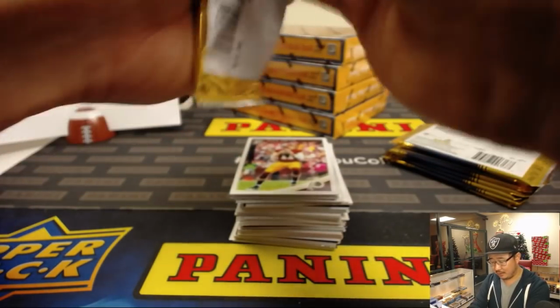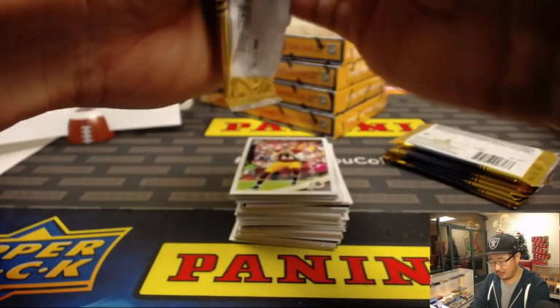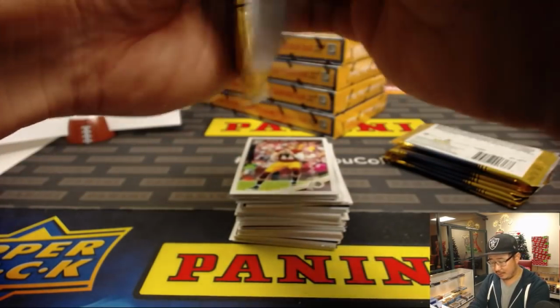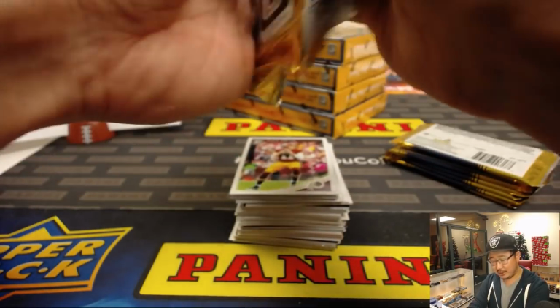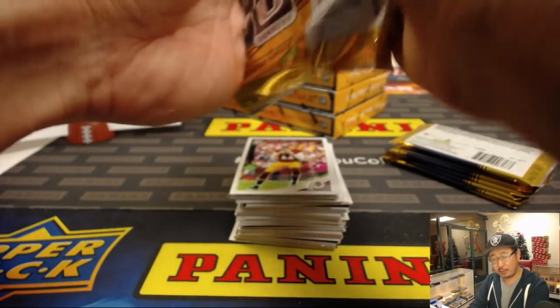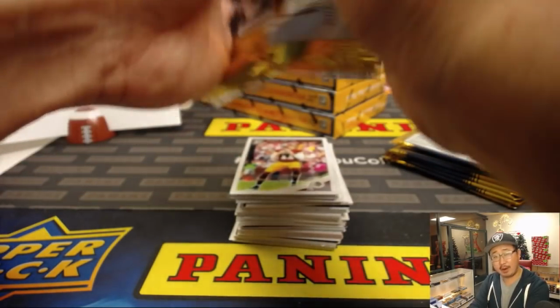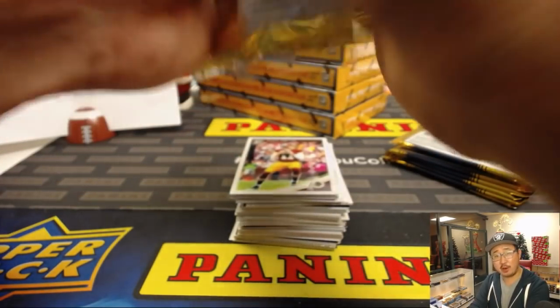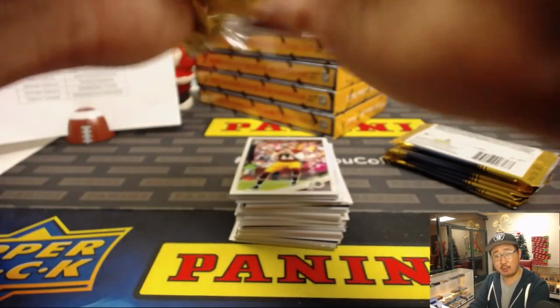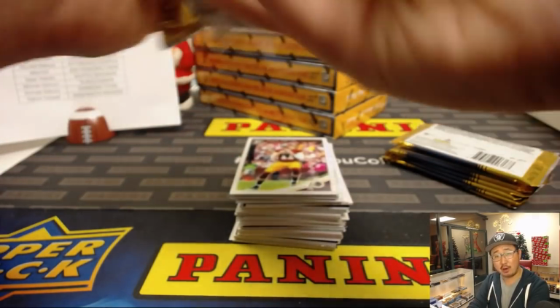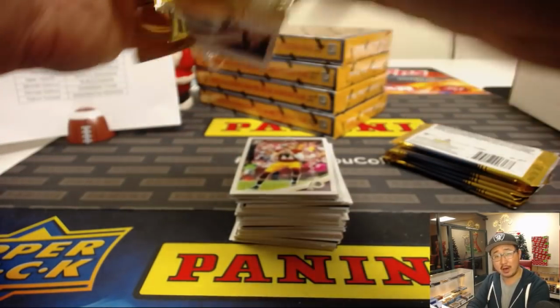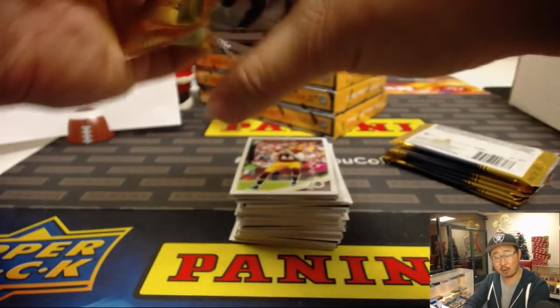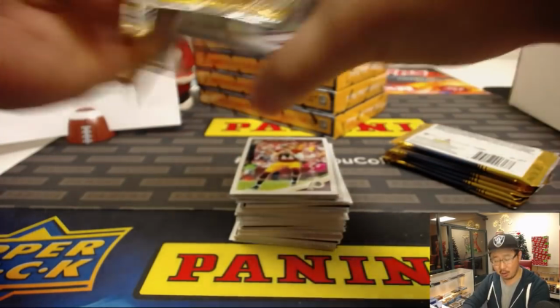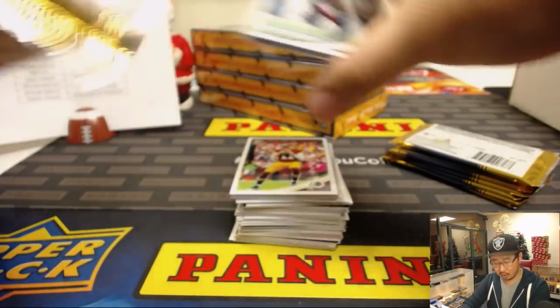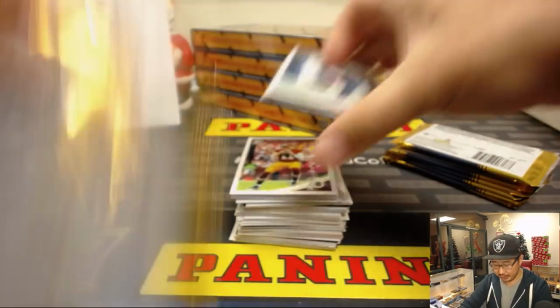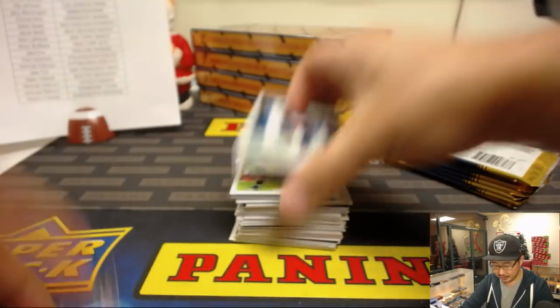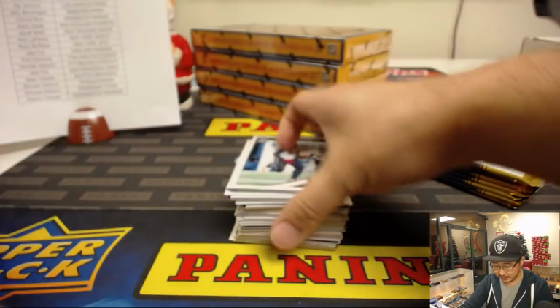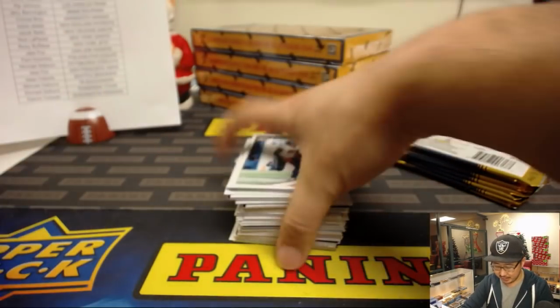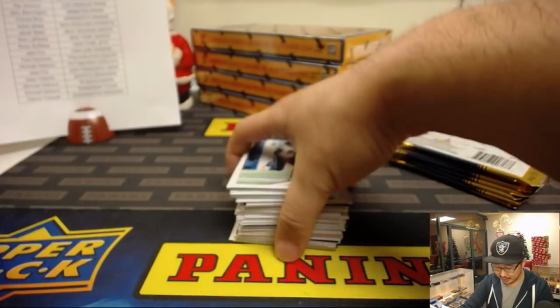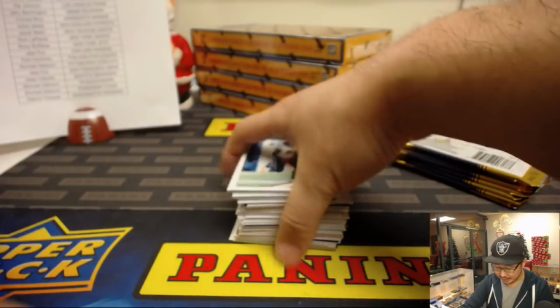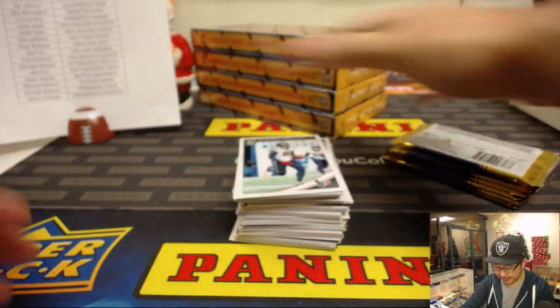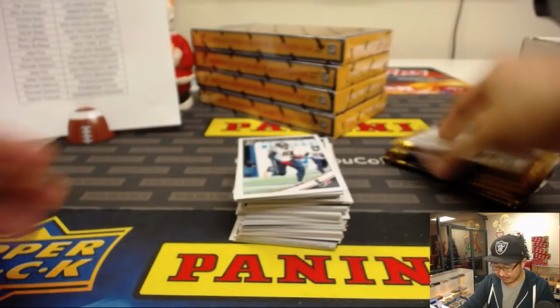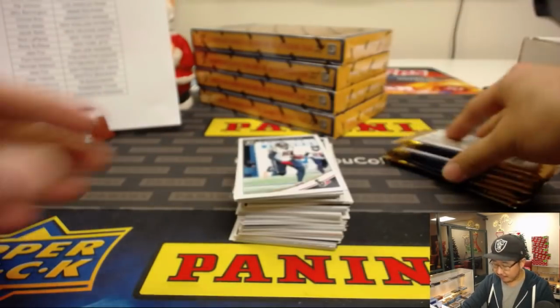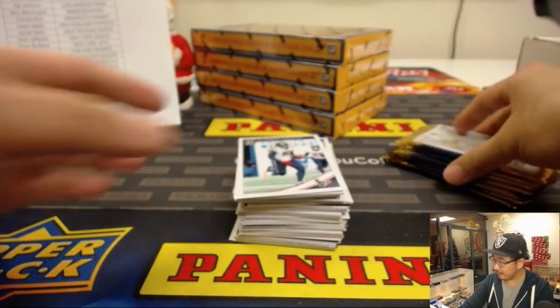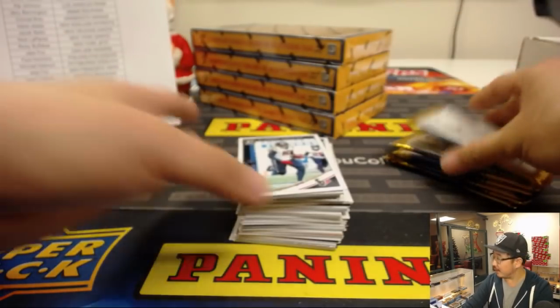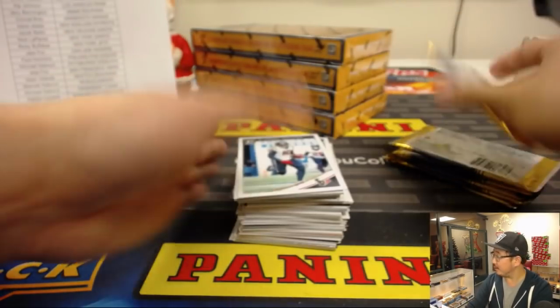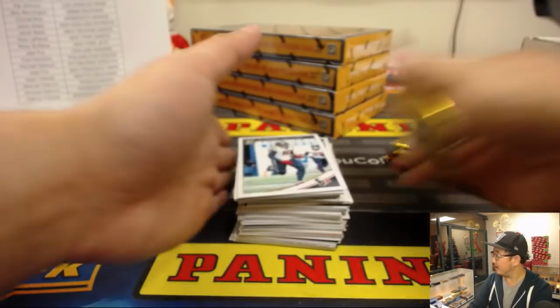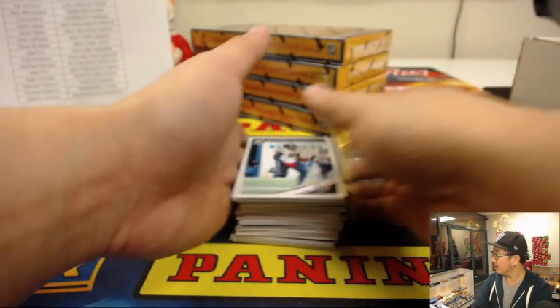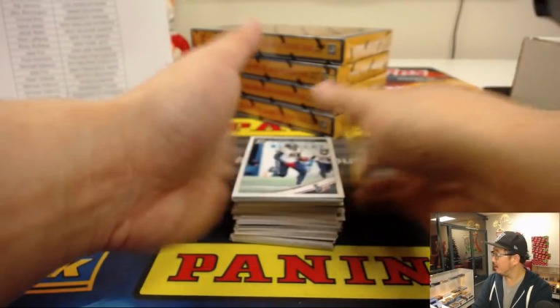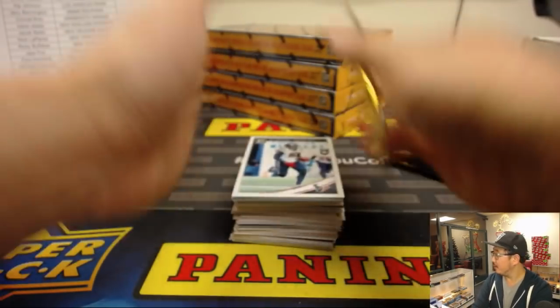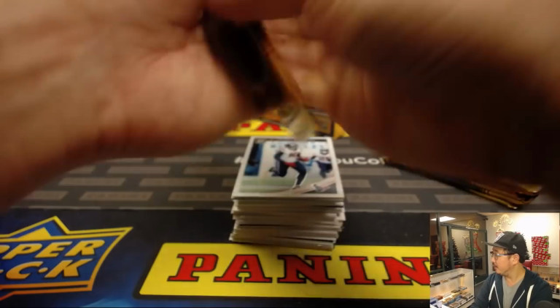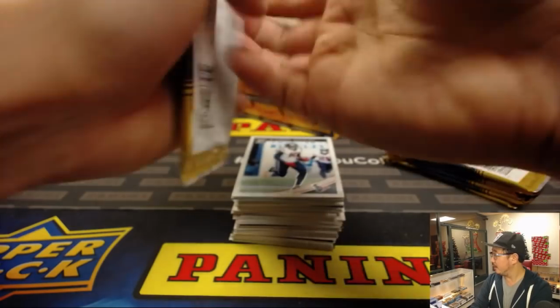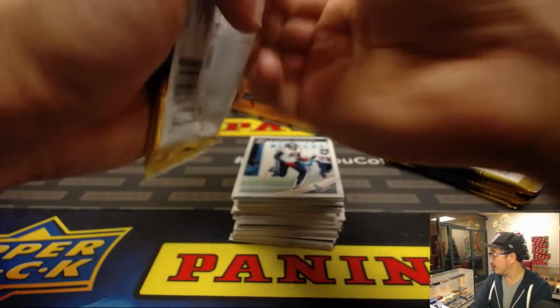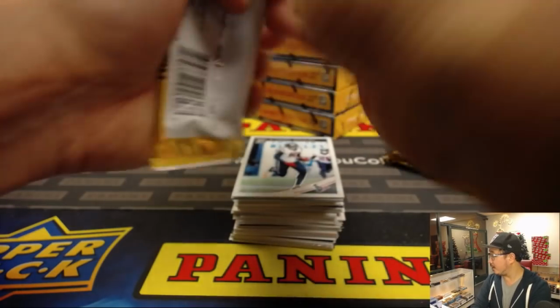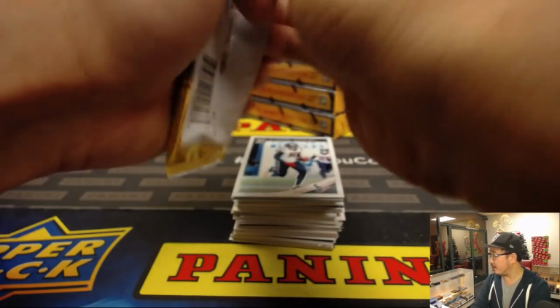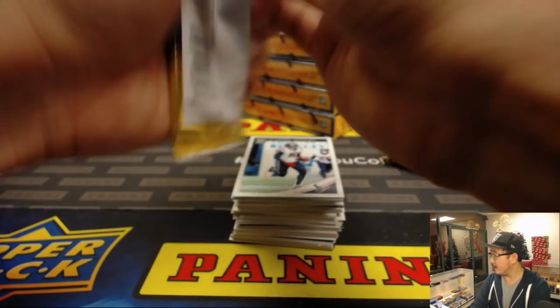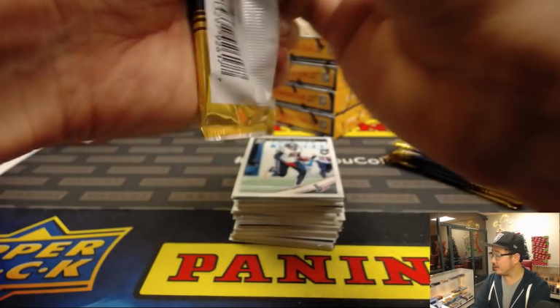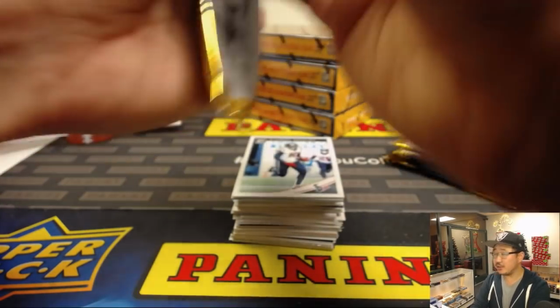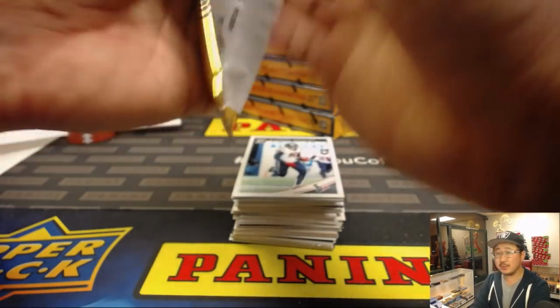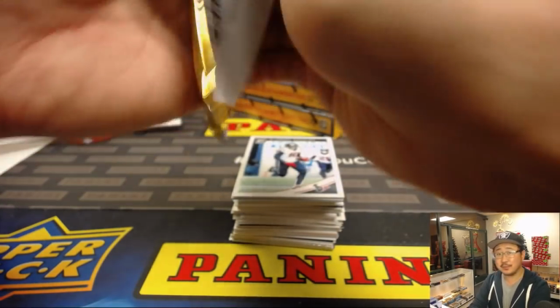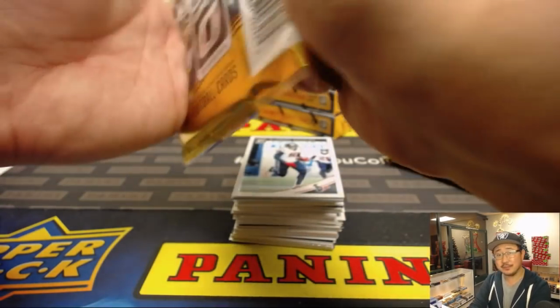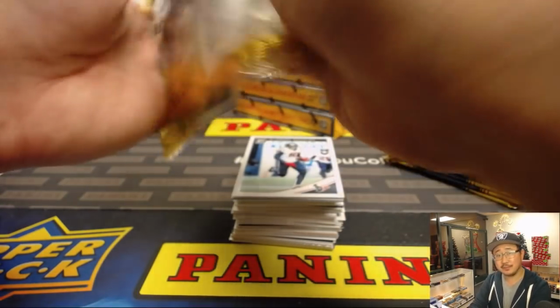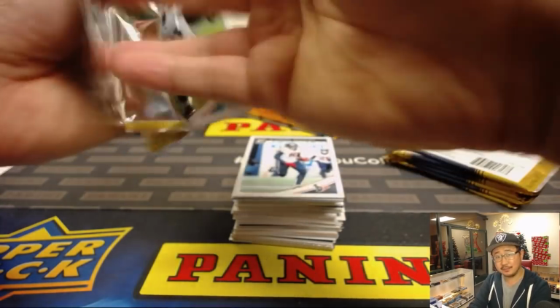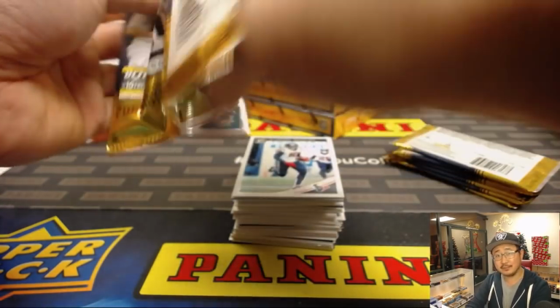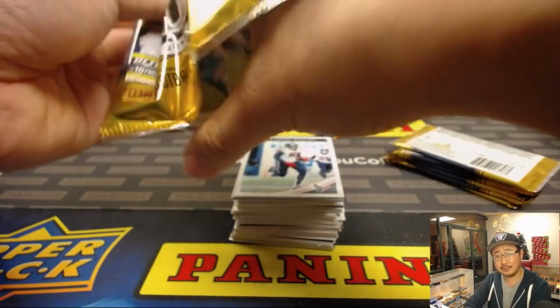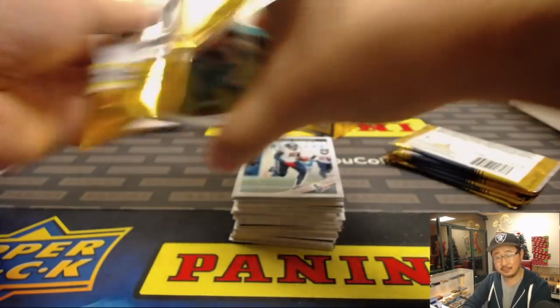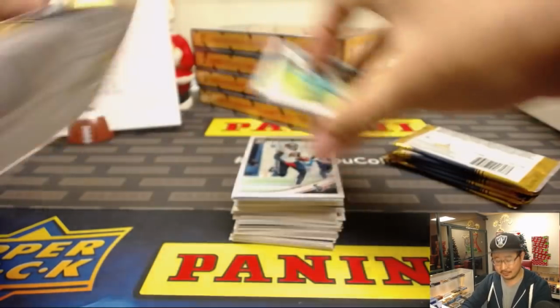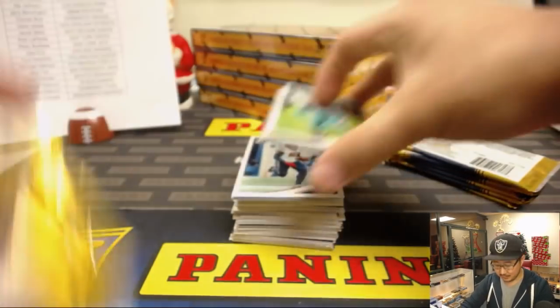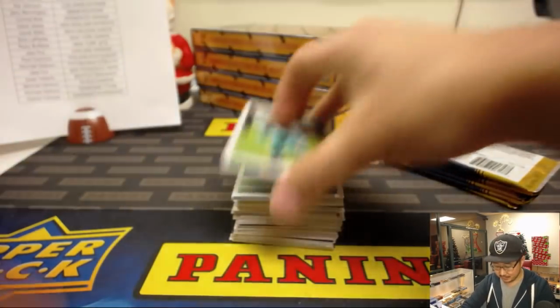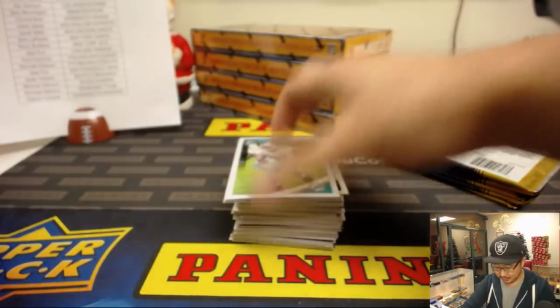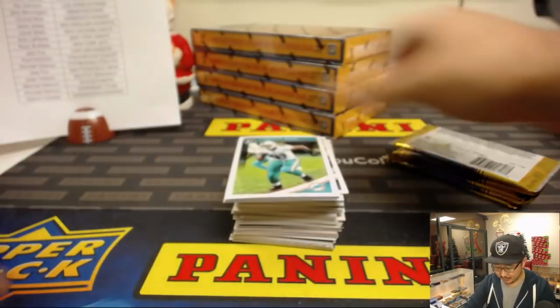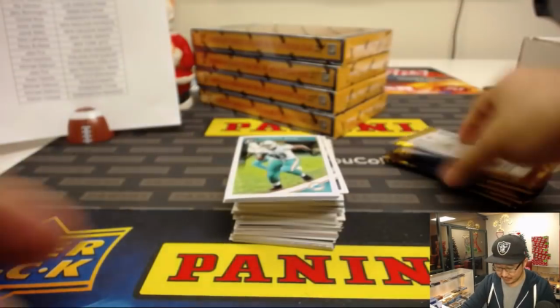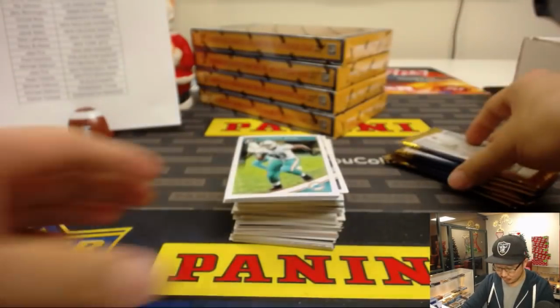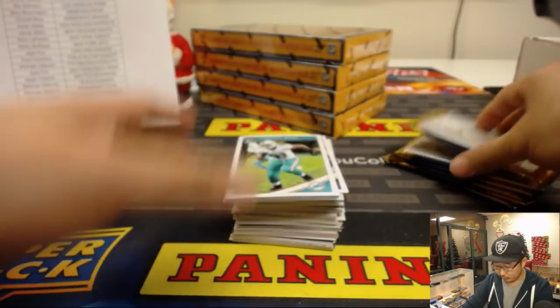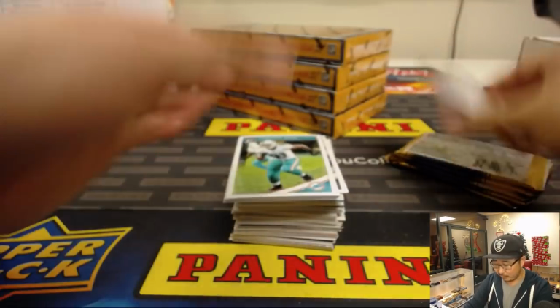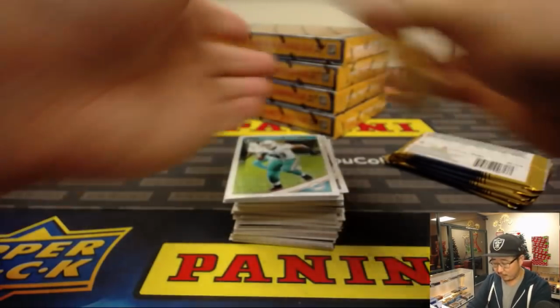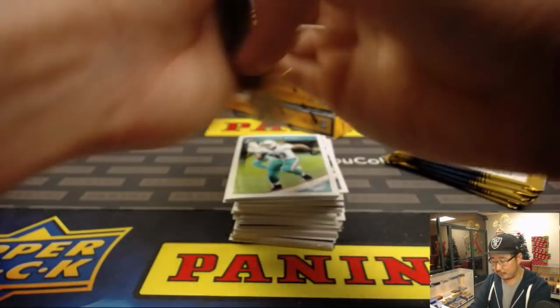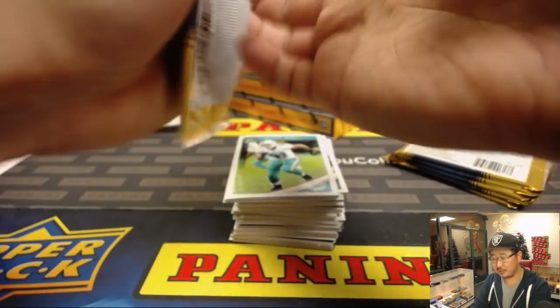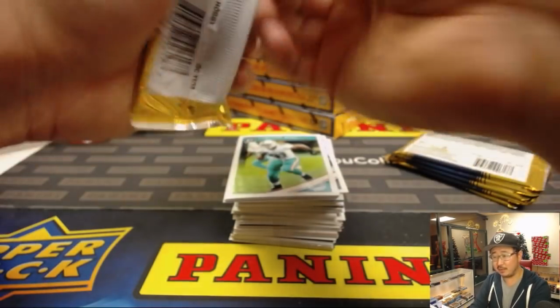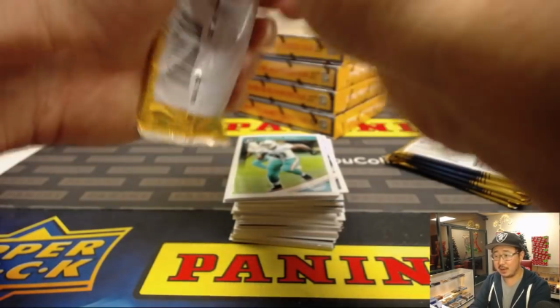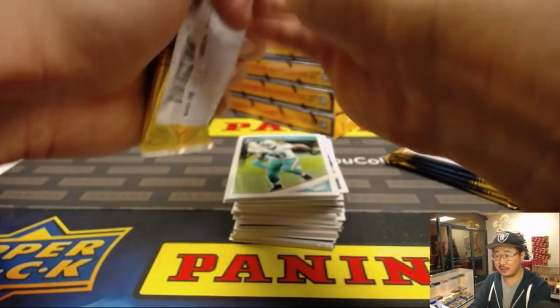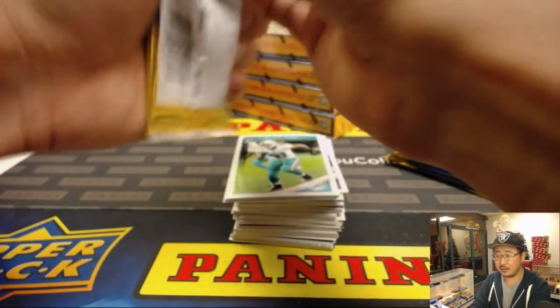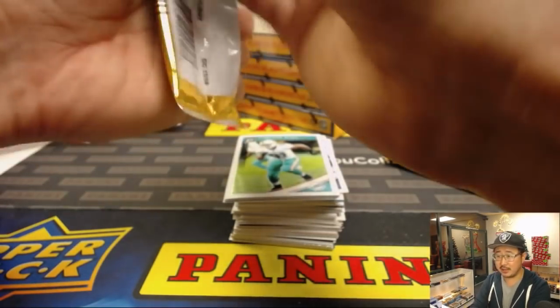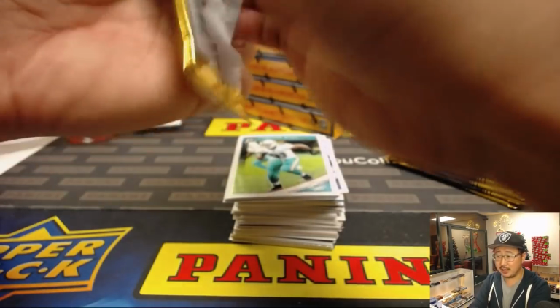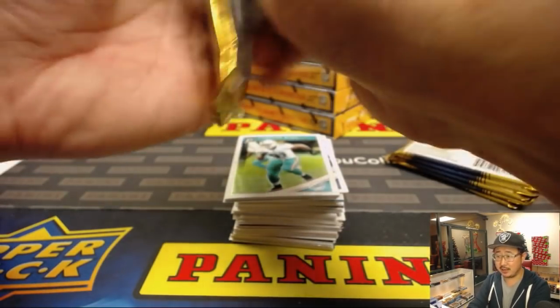It's a brand new product — we're all learning together. That's half the fun about all this. Hopefully we'll pull some monsters out of here.